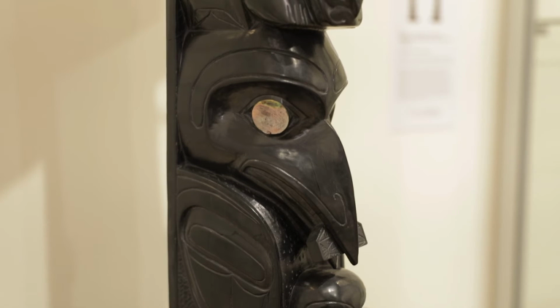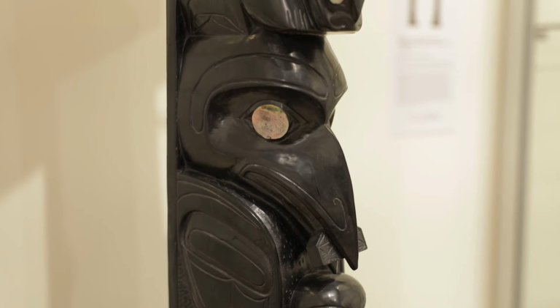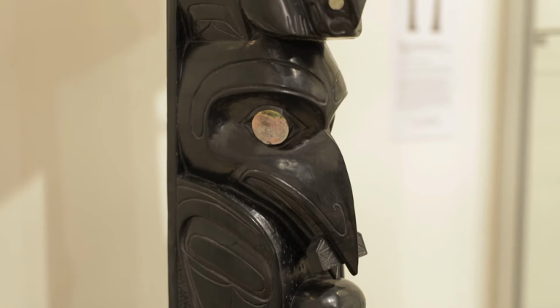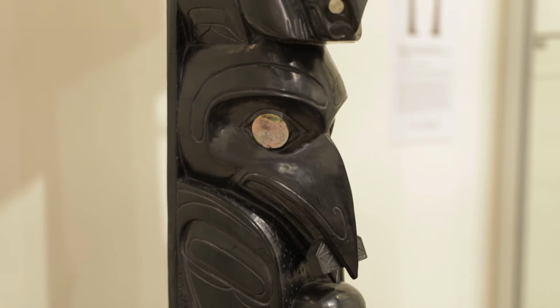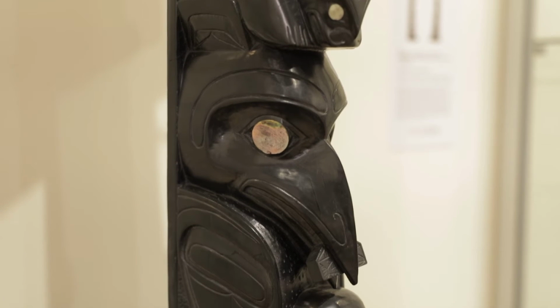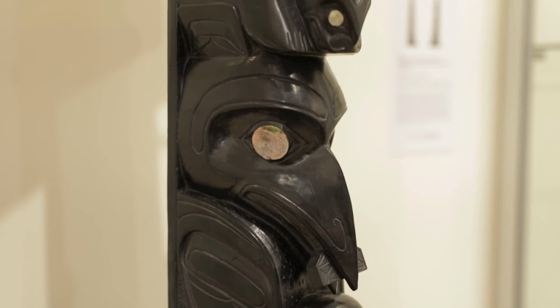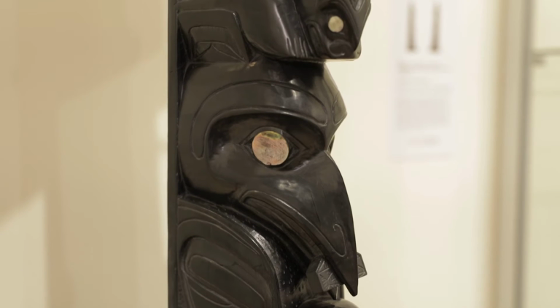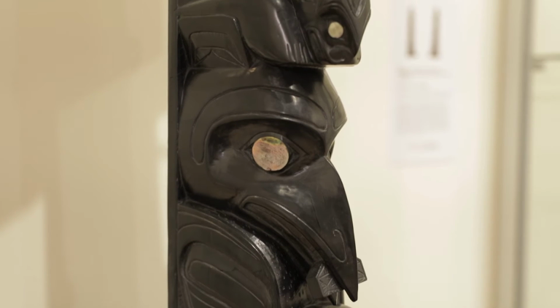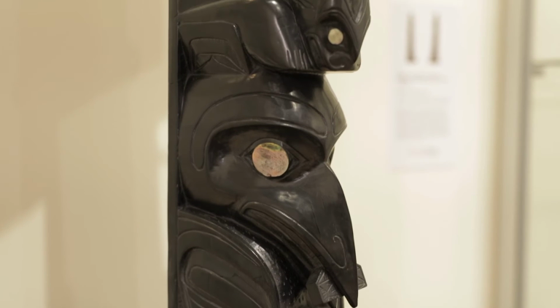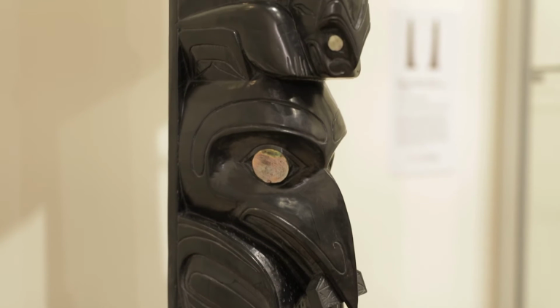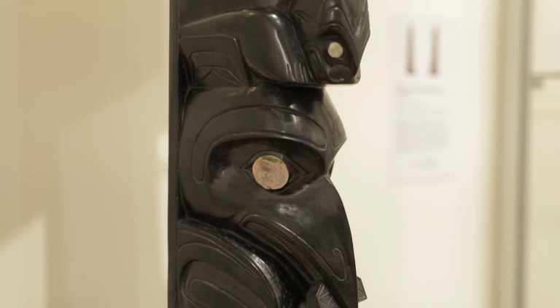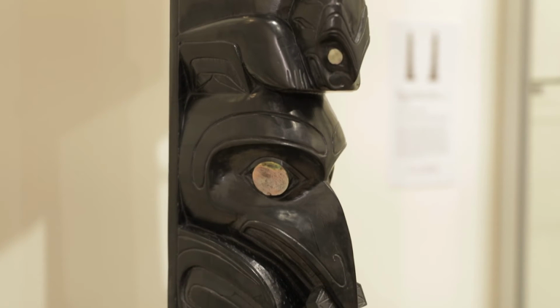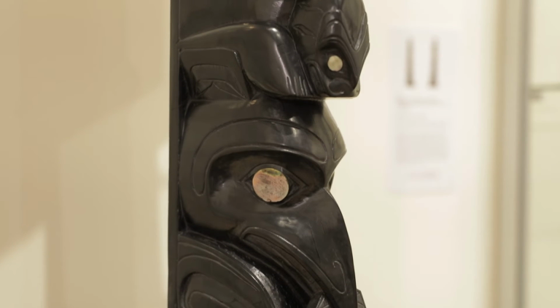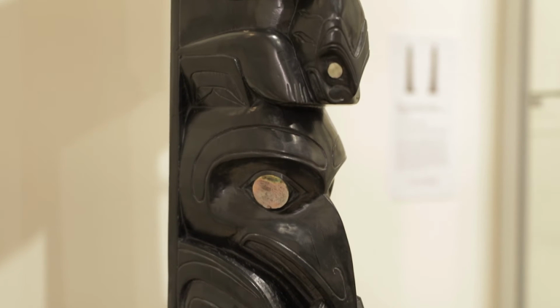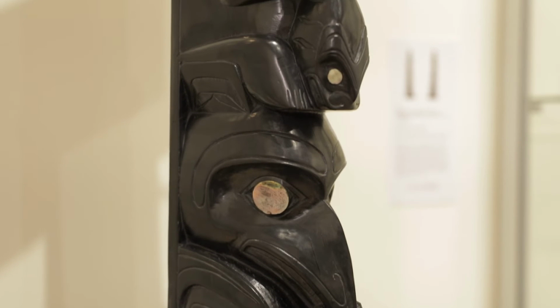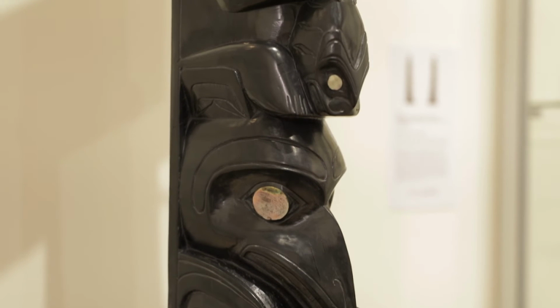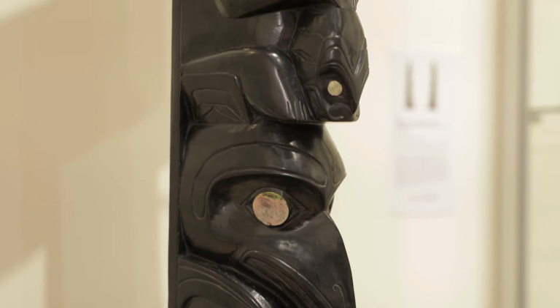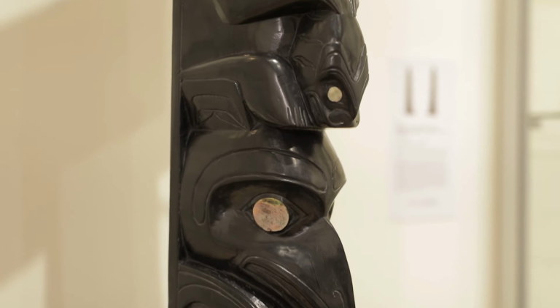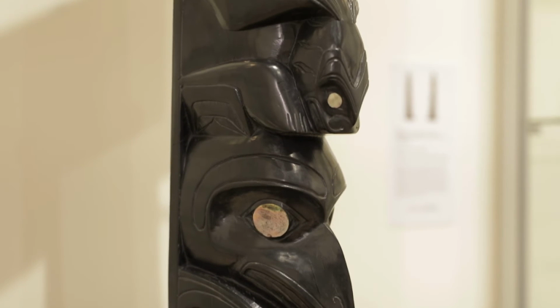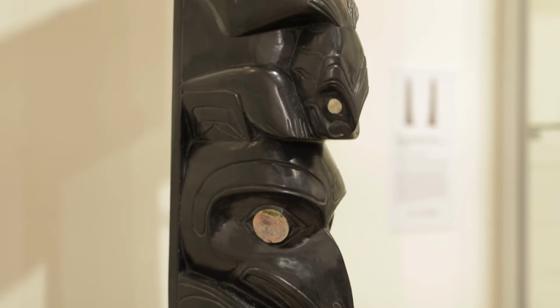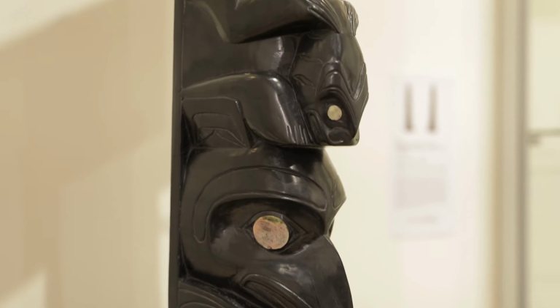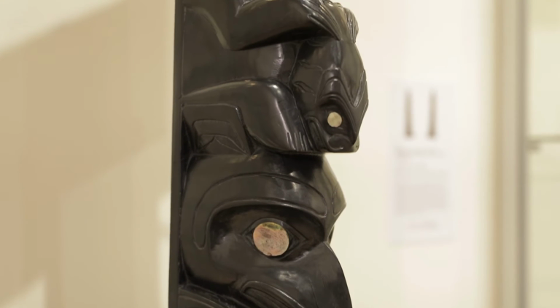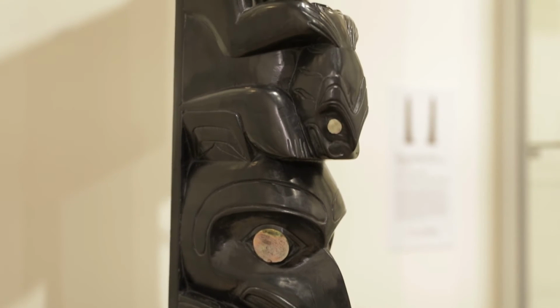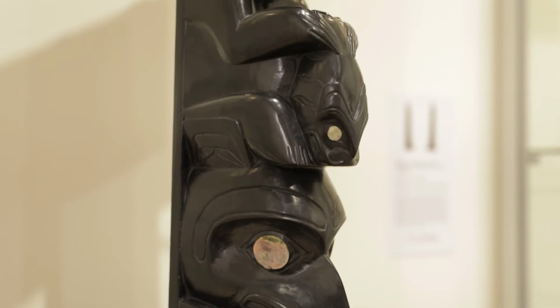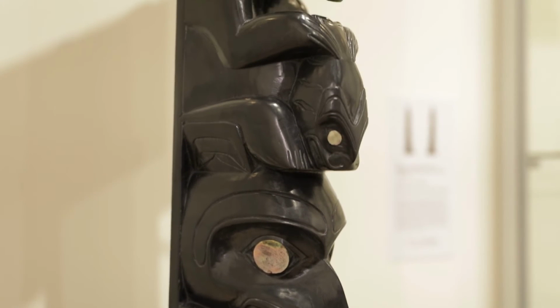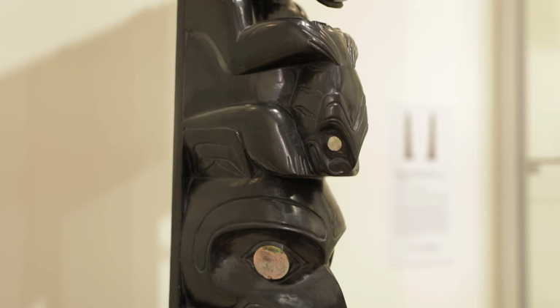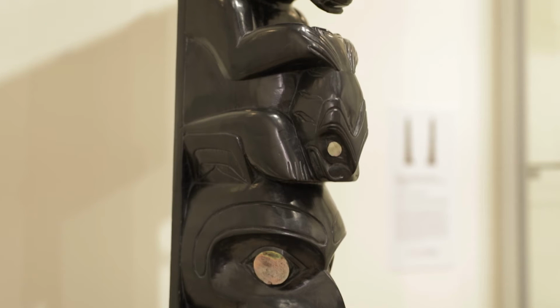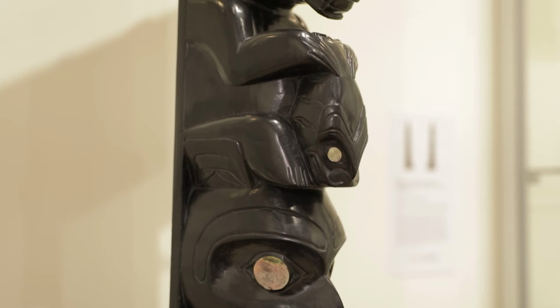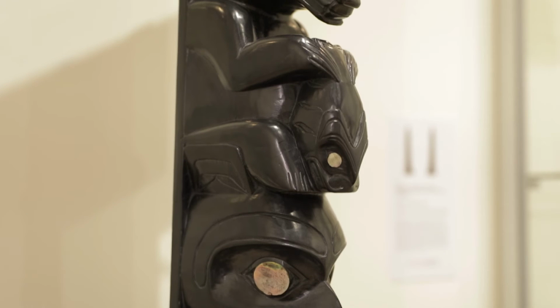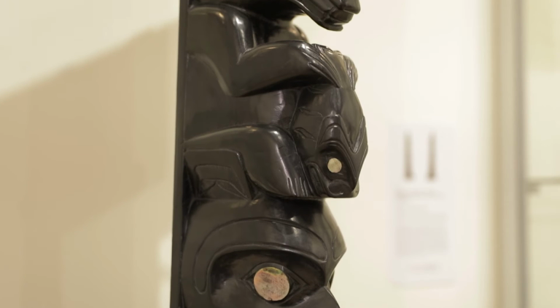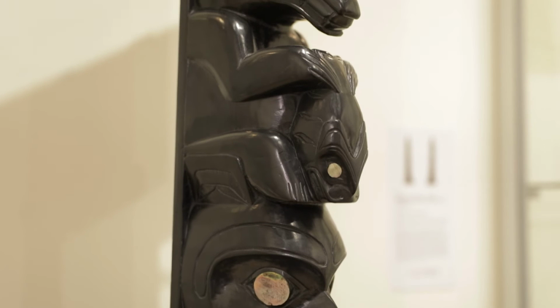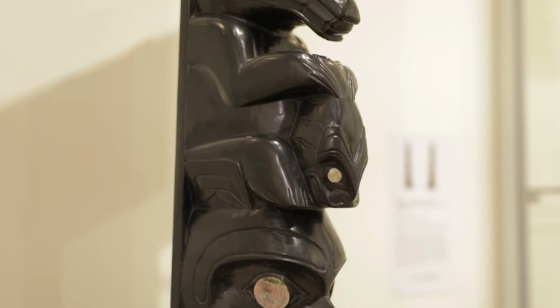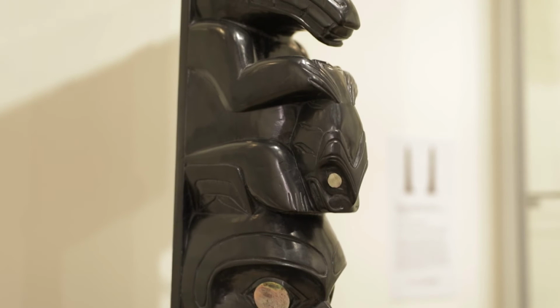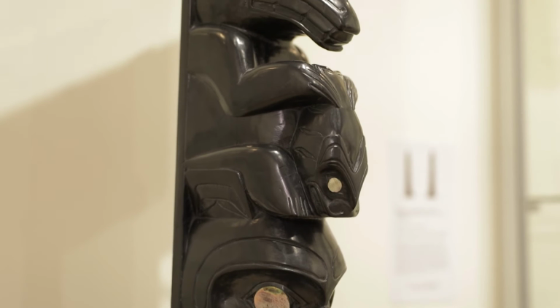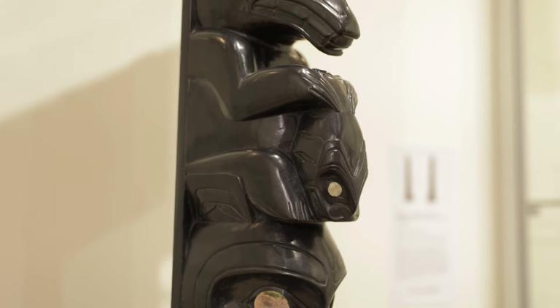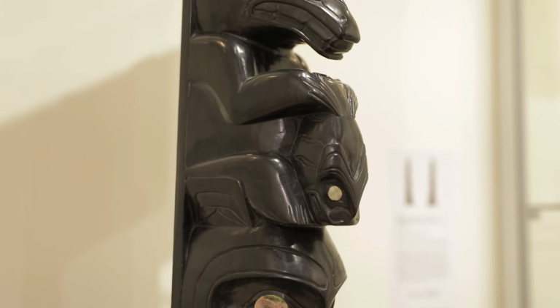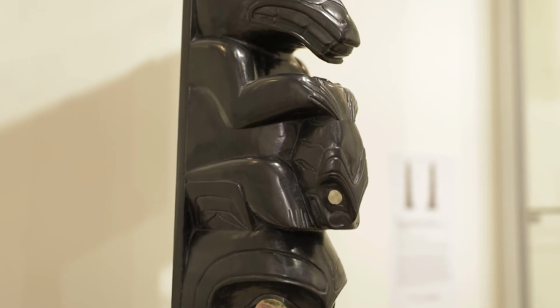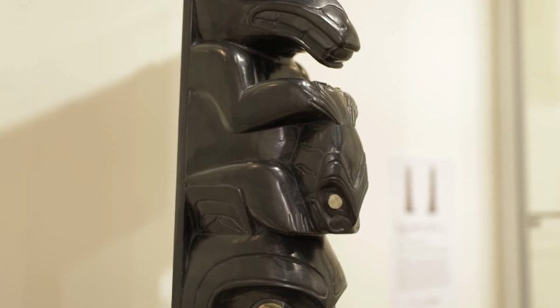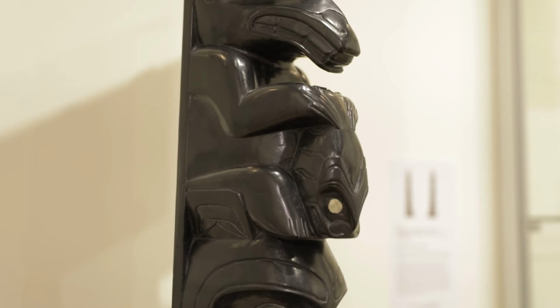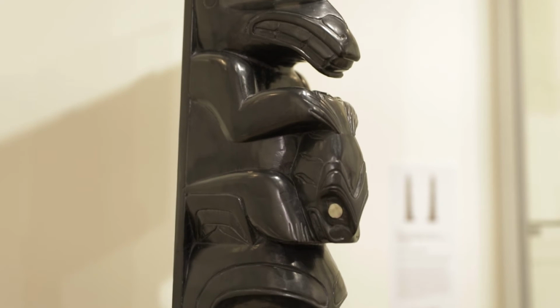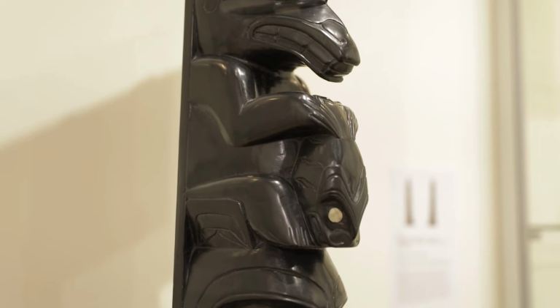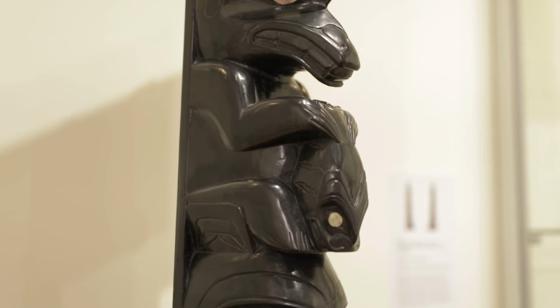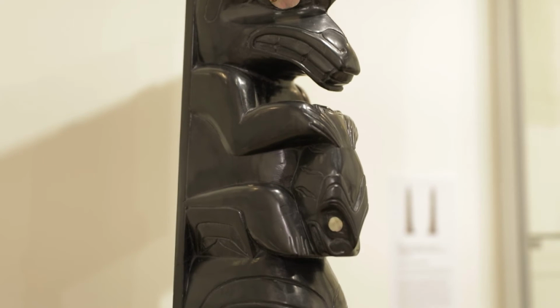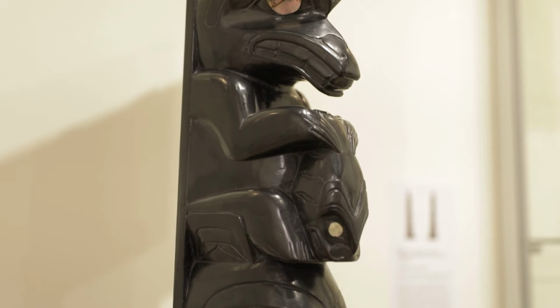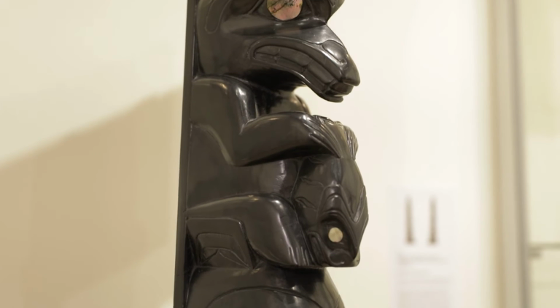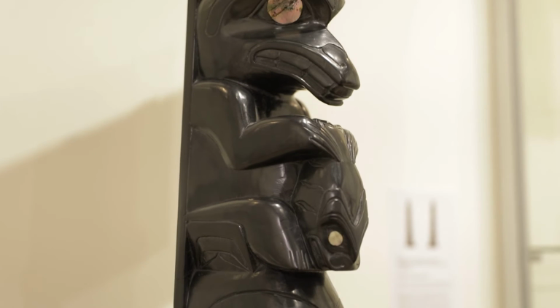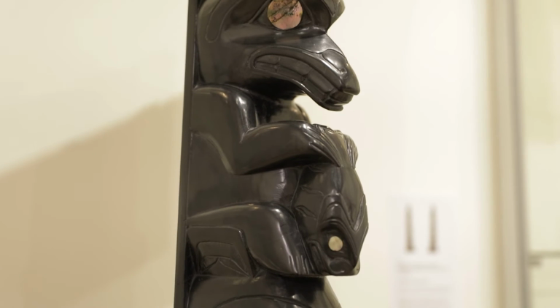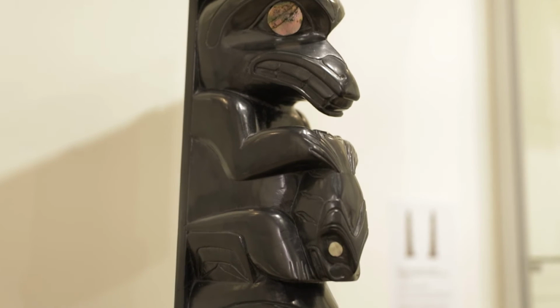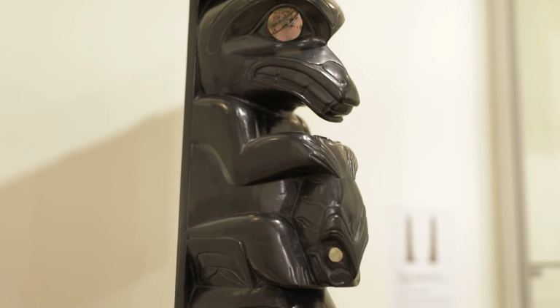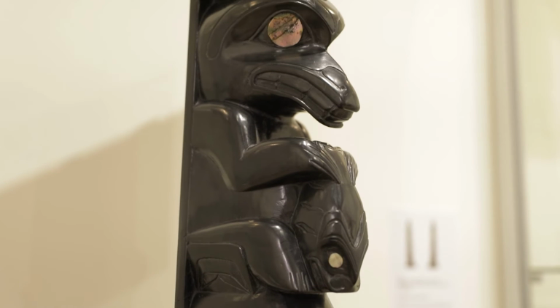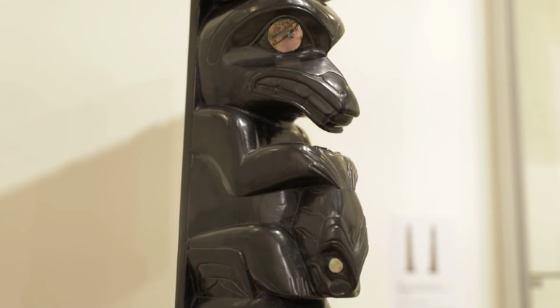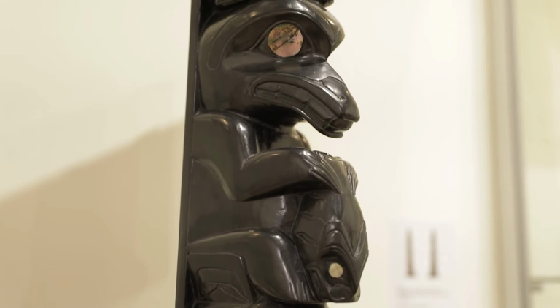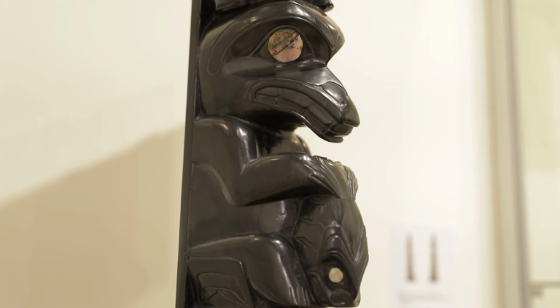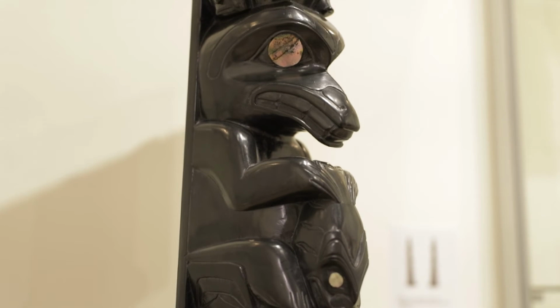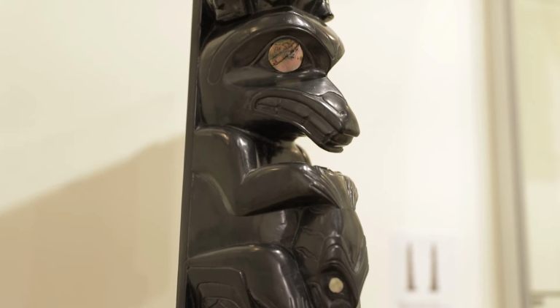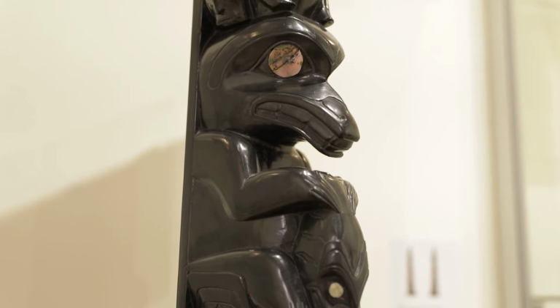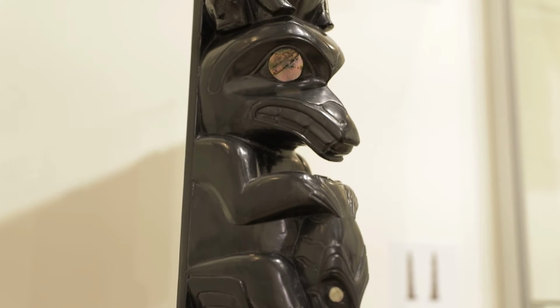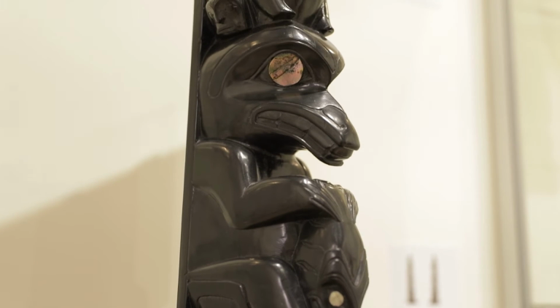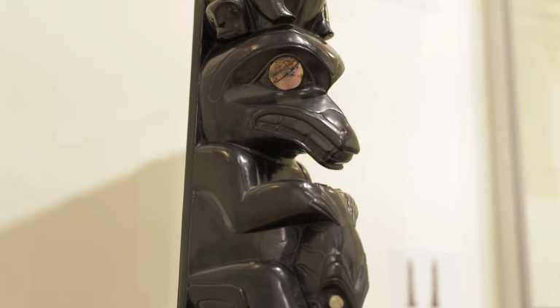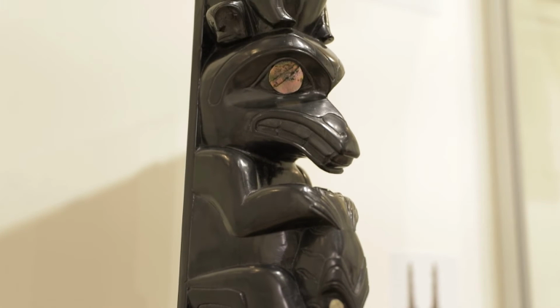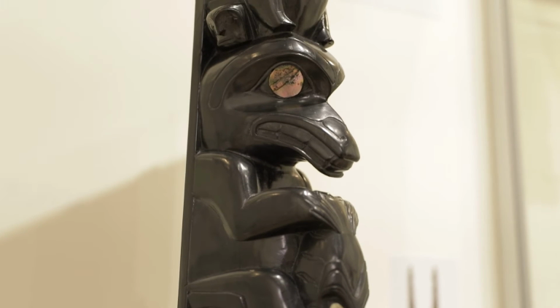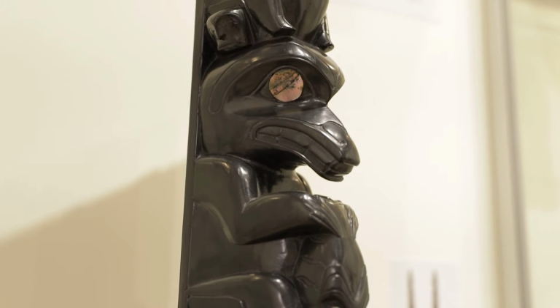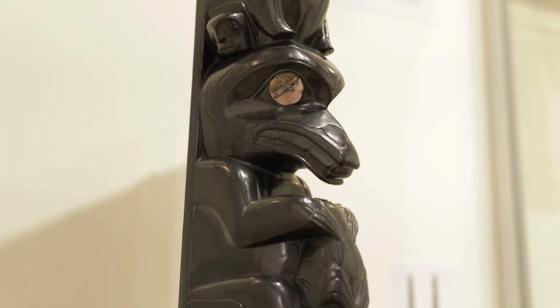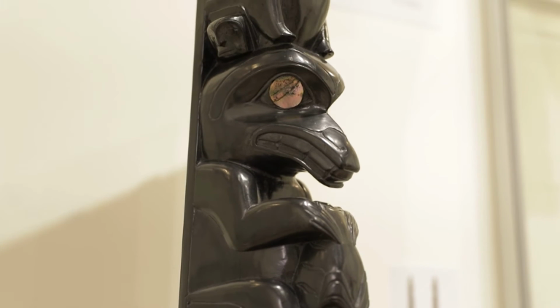This pole has different proportions than many like it. It's narrow from side to side, and the sculpture is deeper from the front to the back than it is wide.